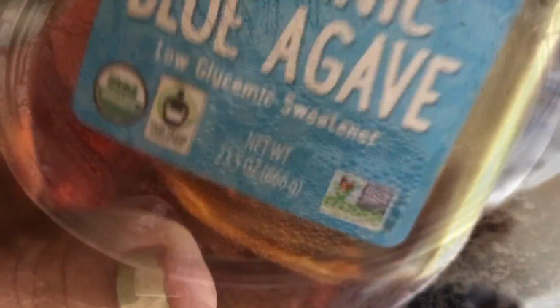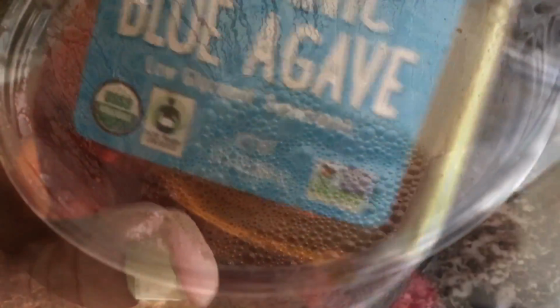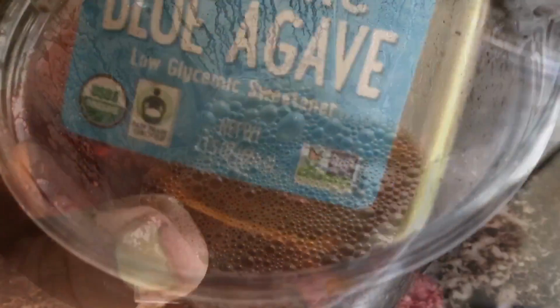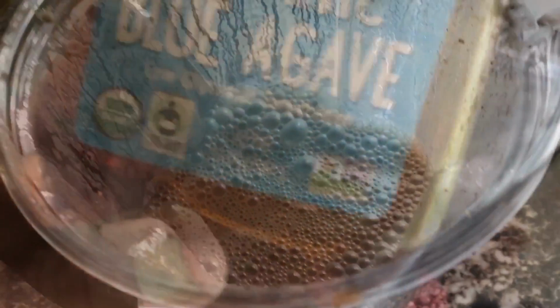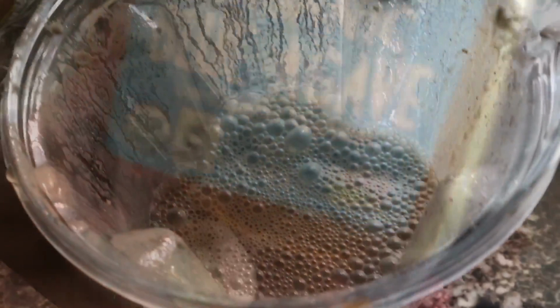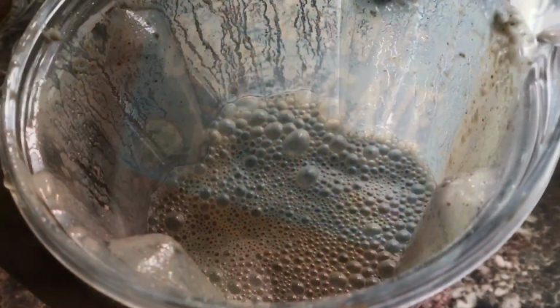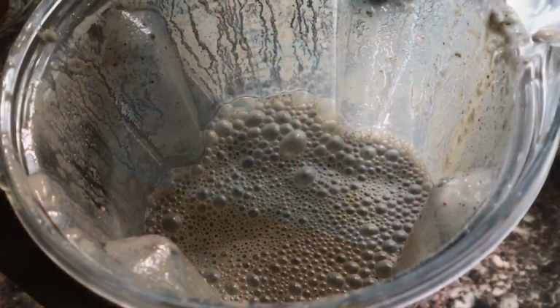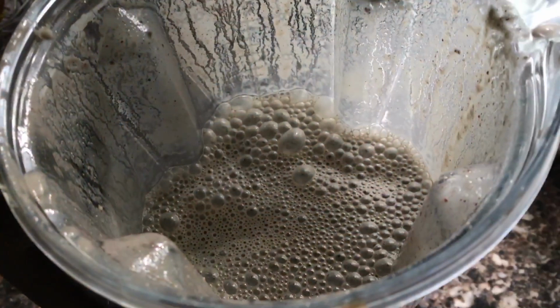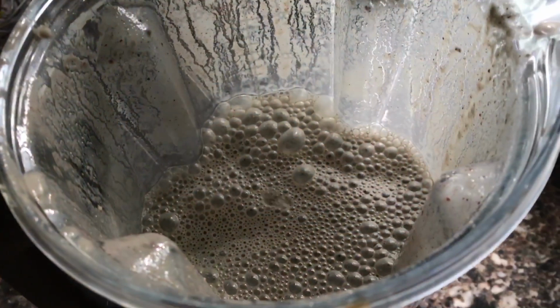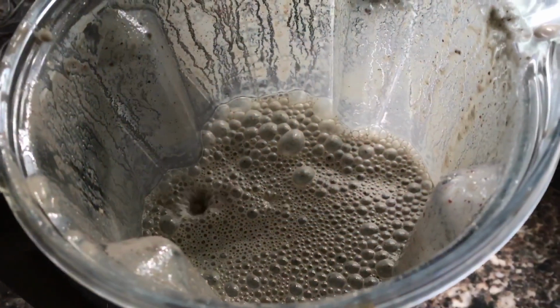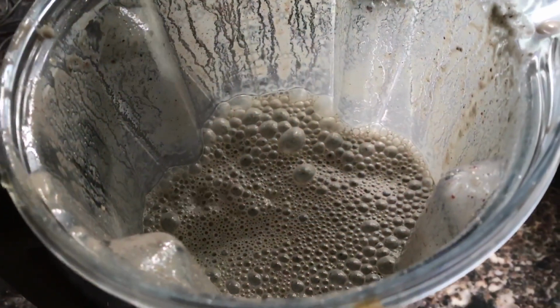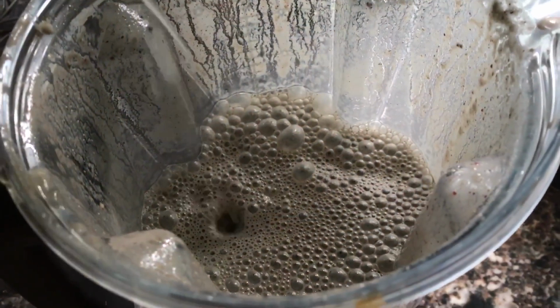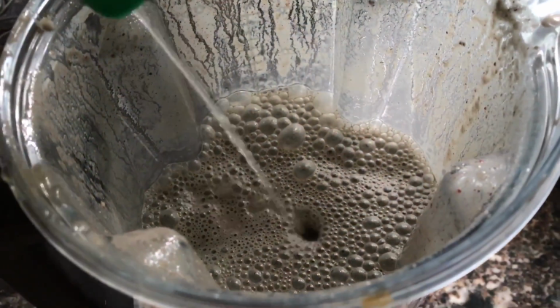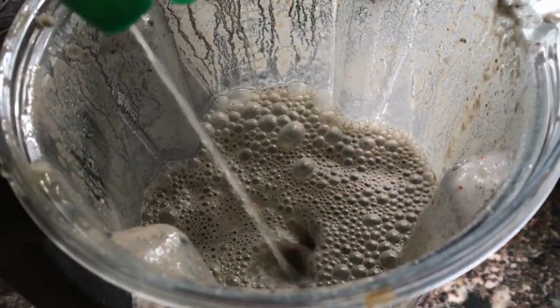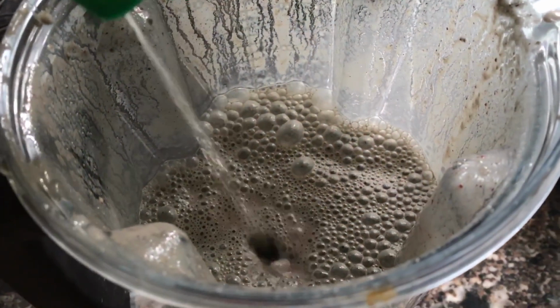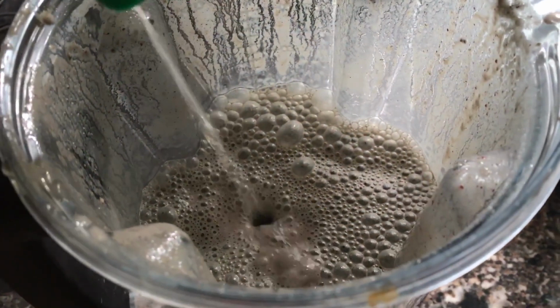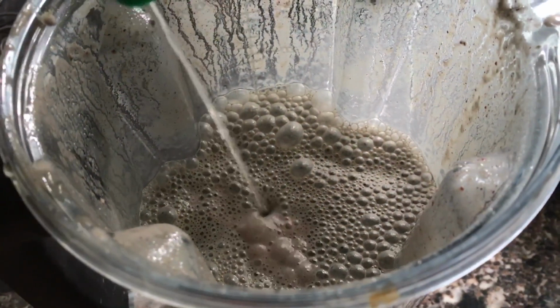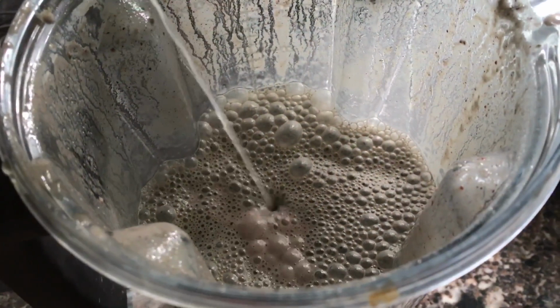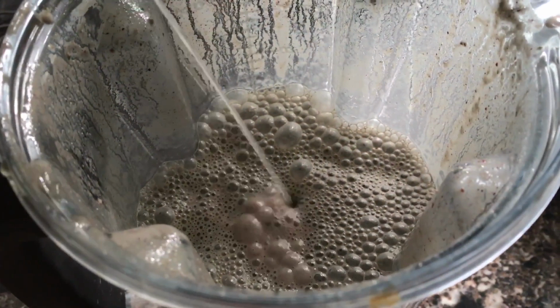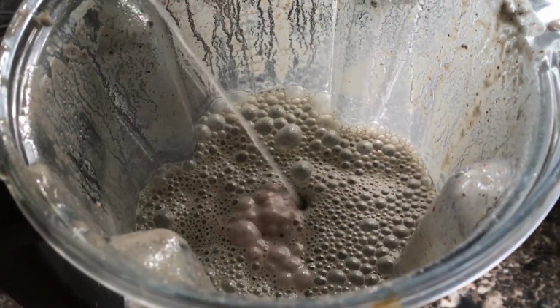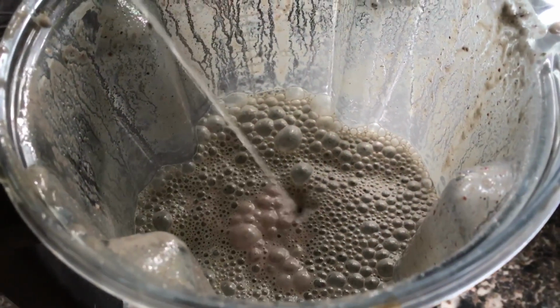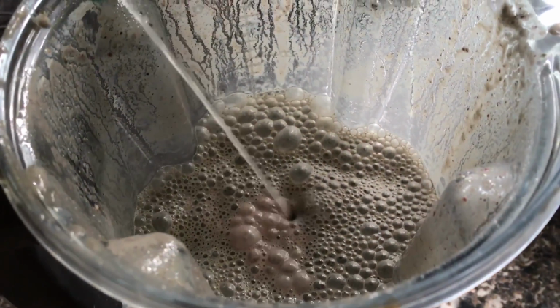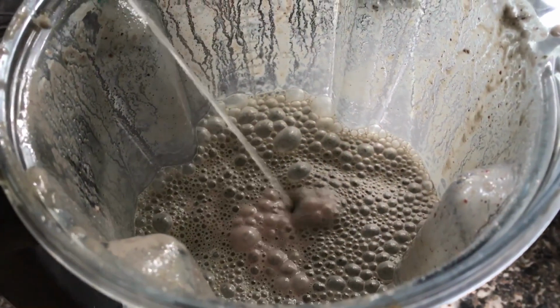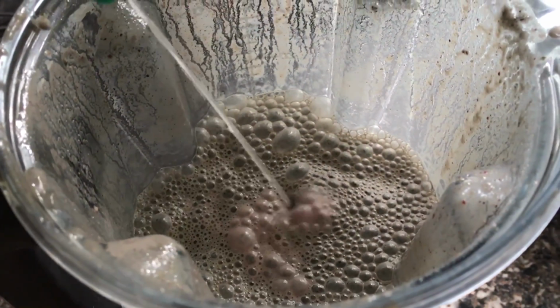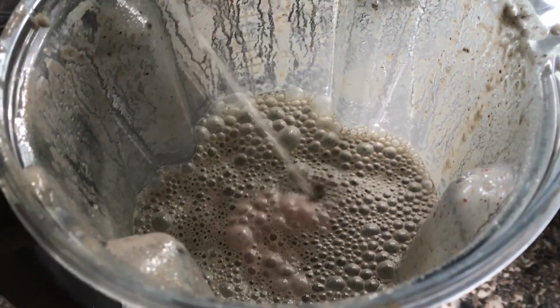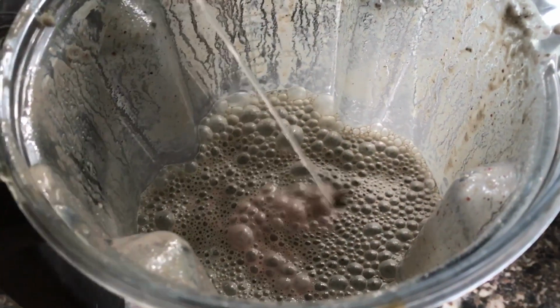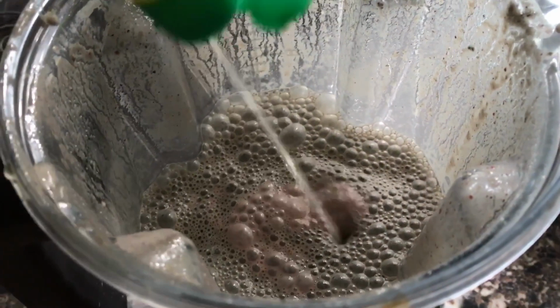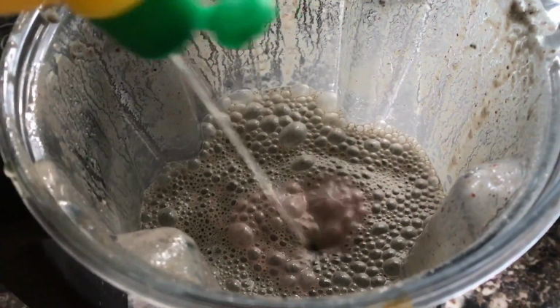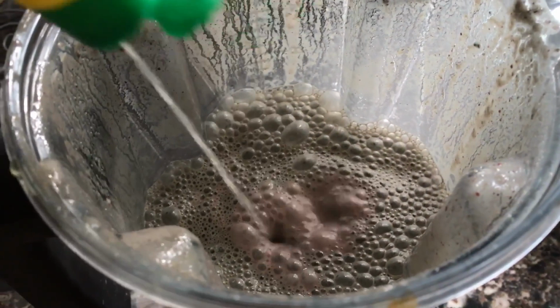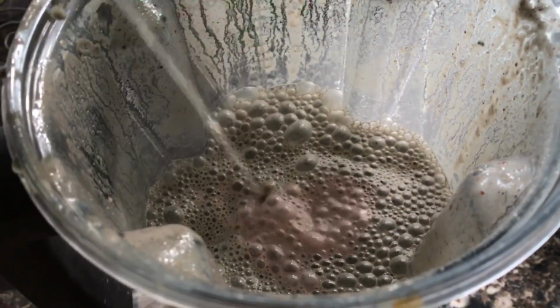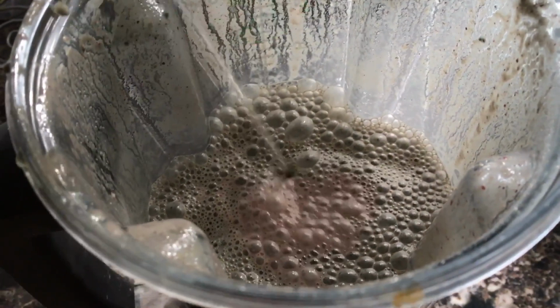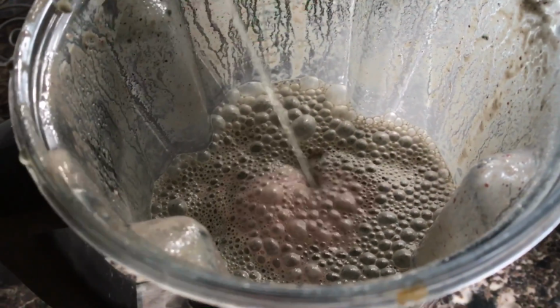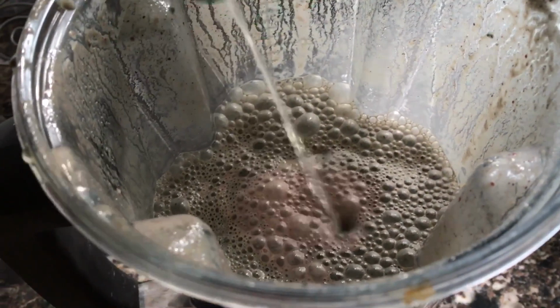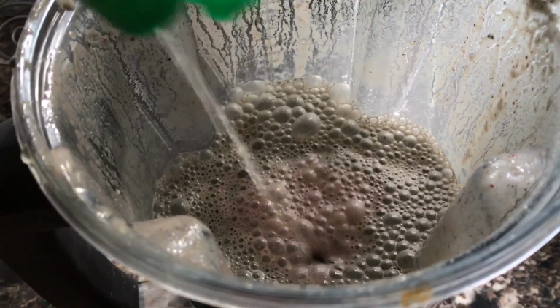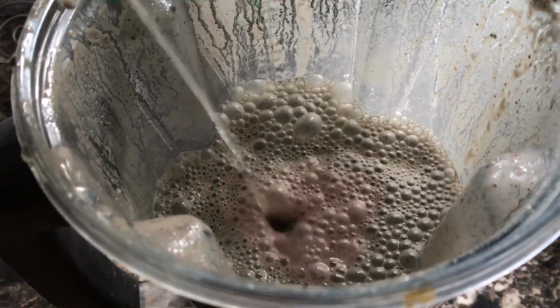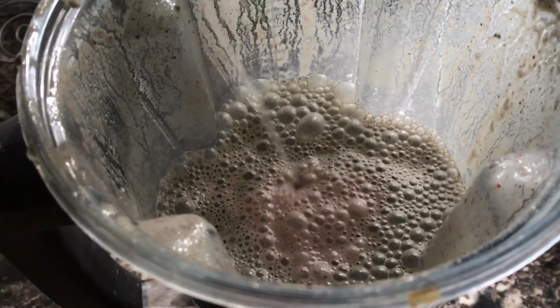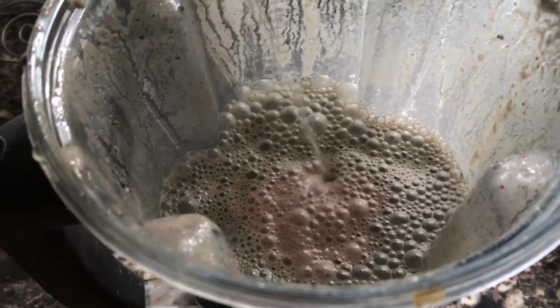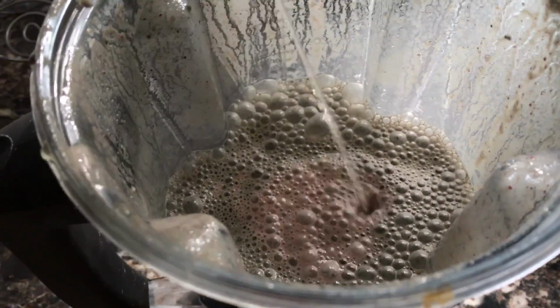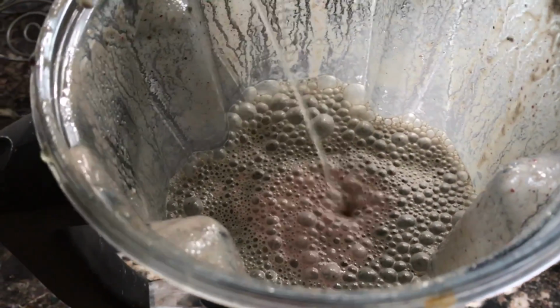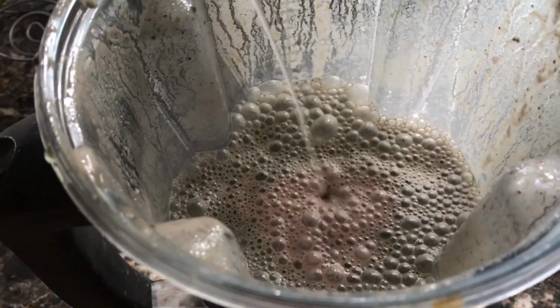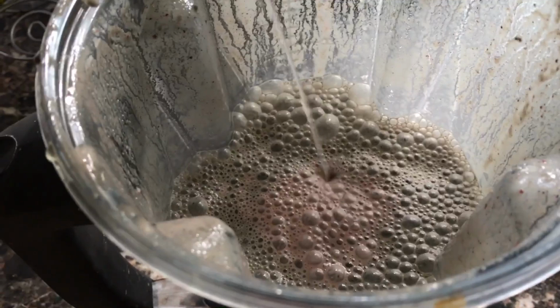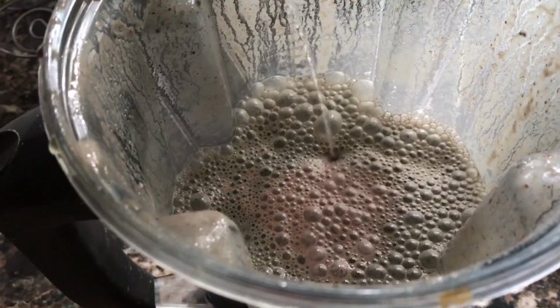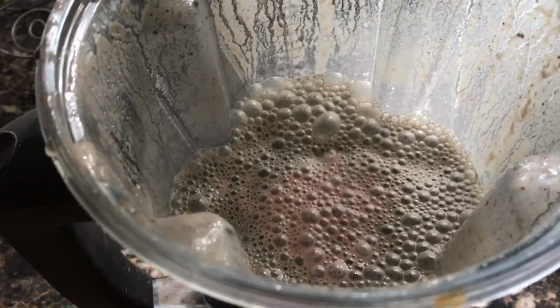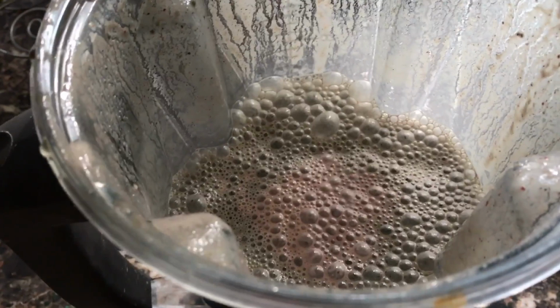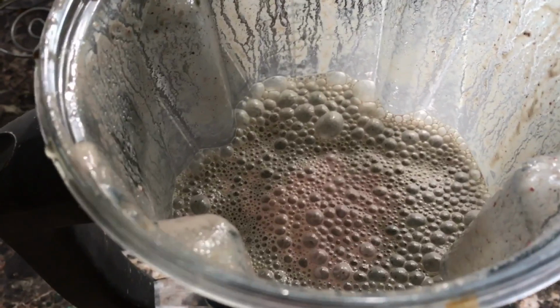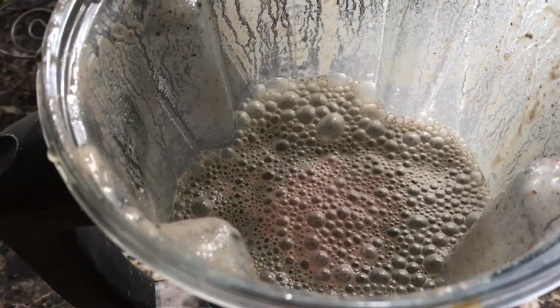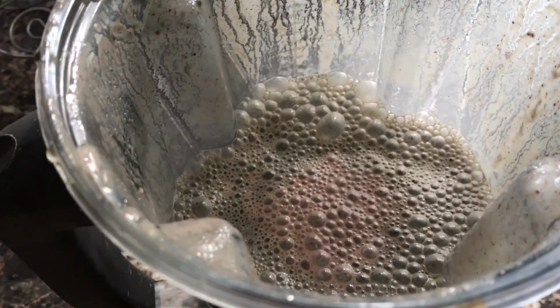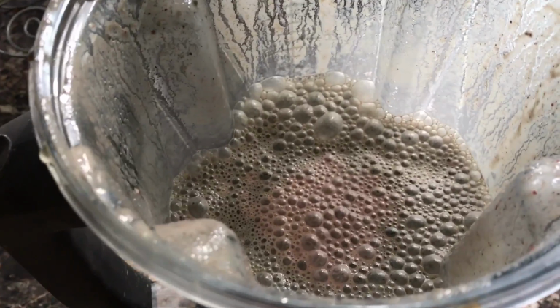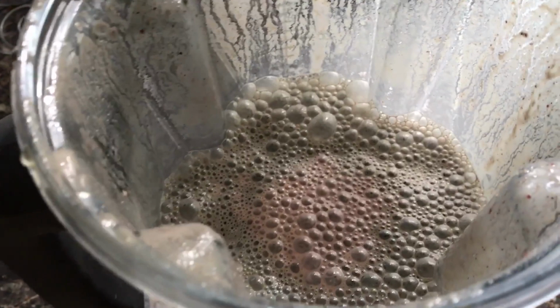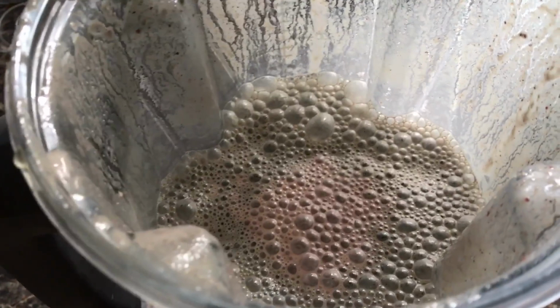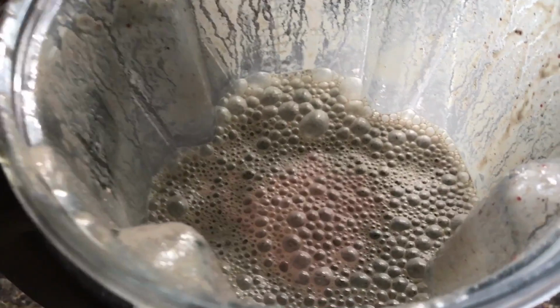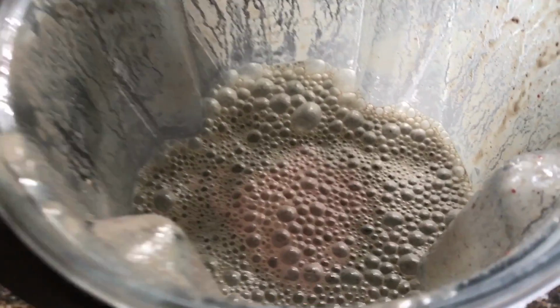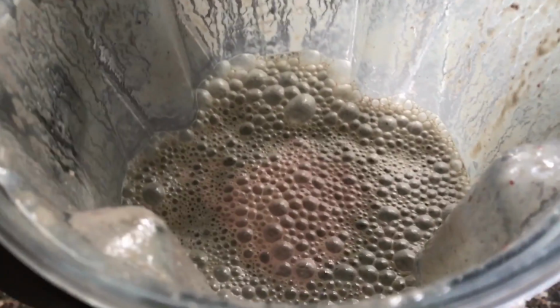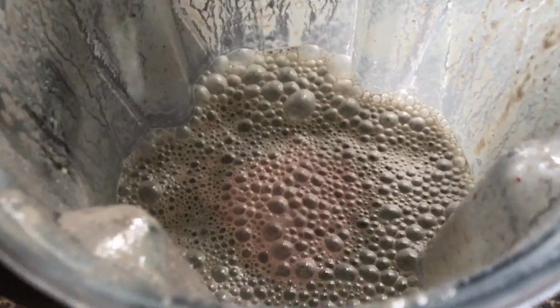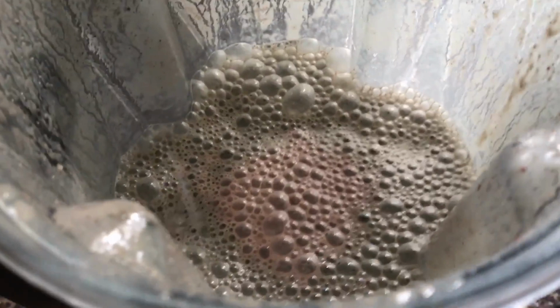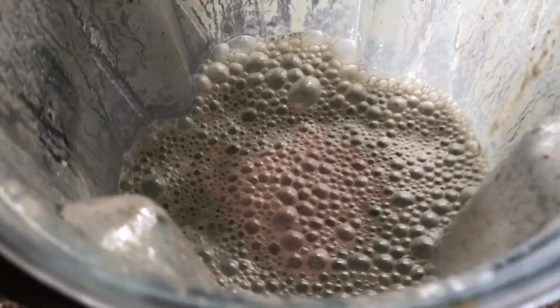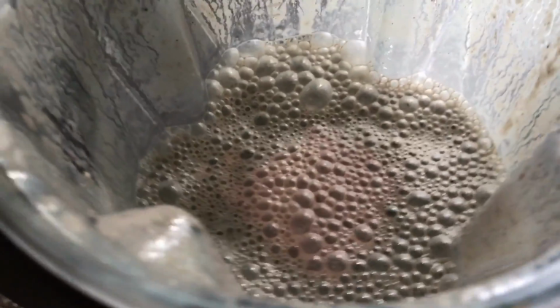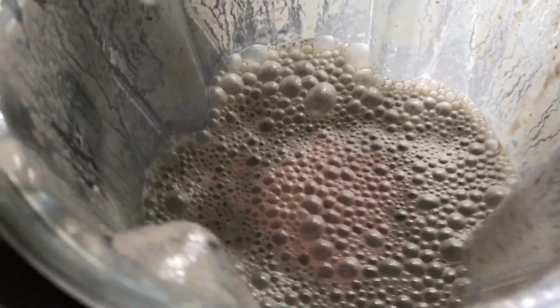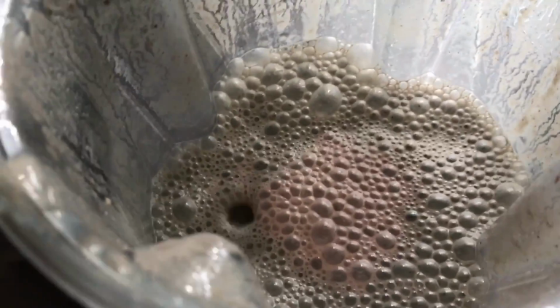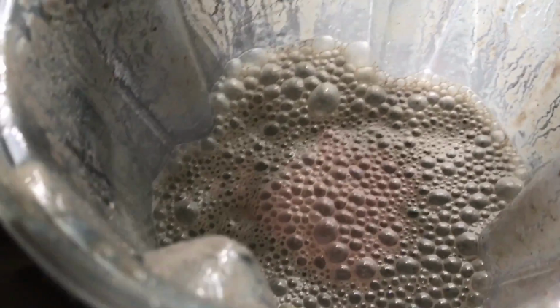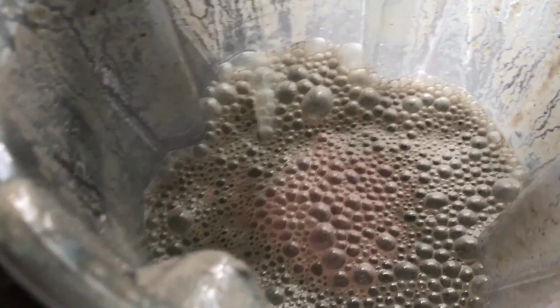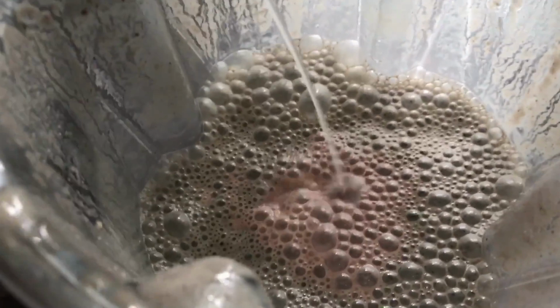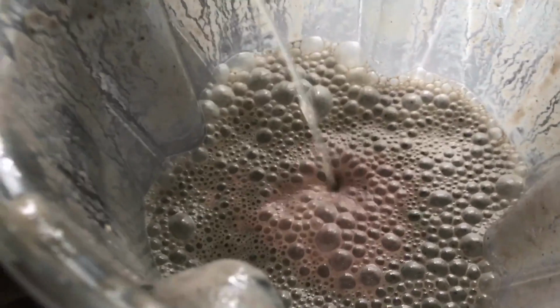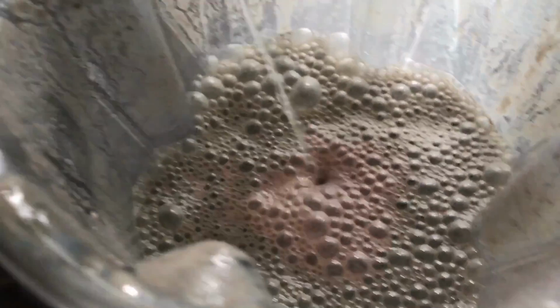Now that that's all blended up, I'm going to add lemon juice. Look at that color change.